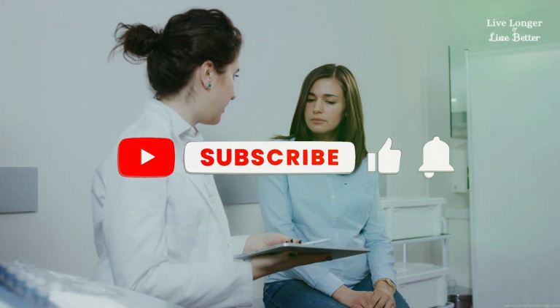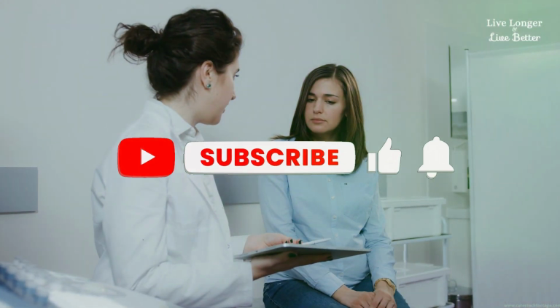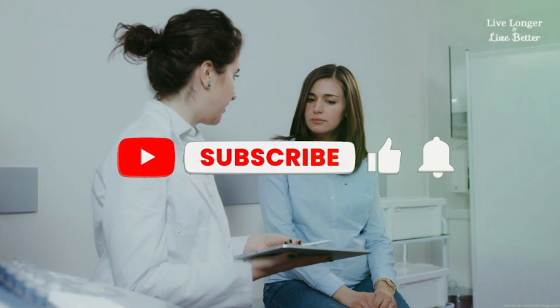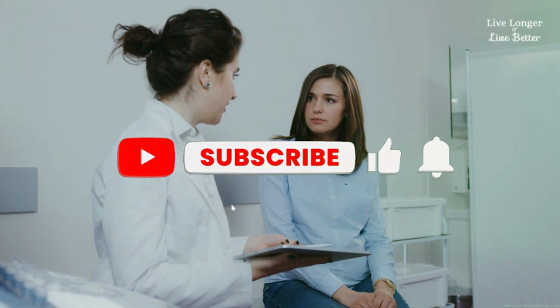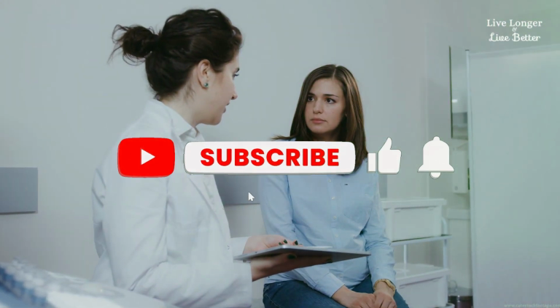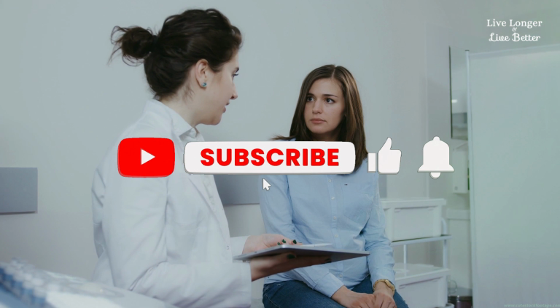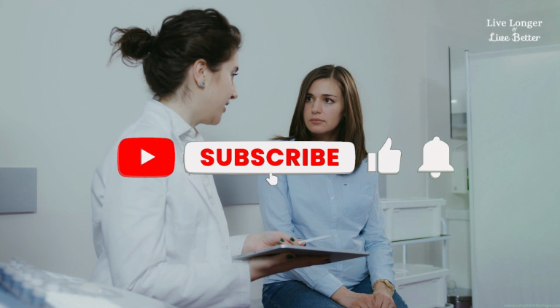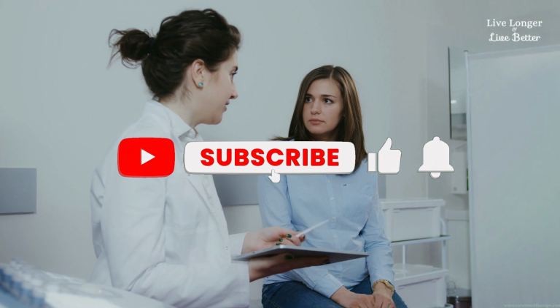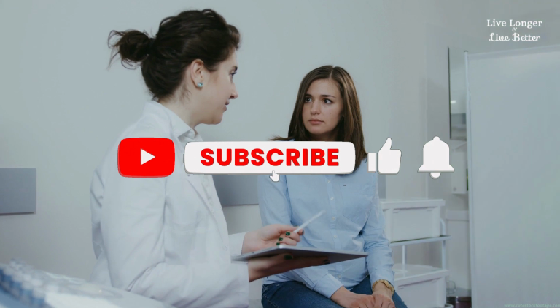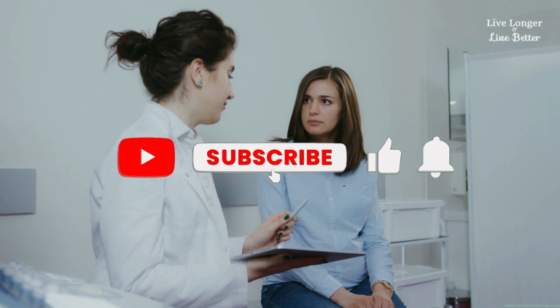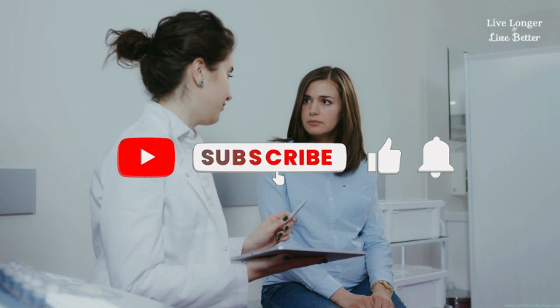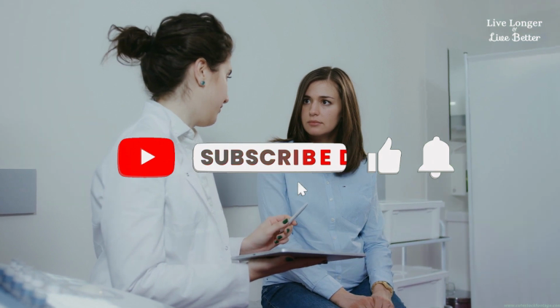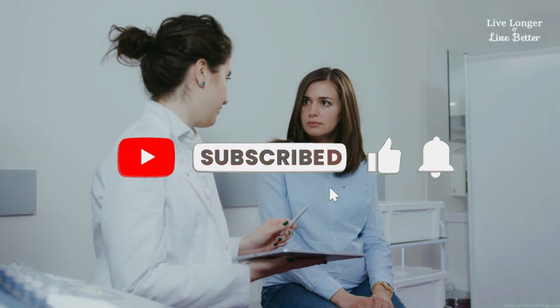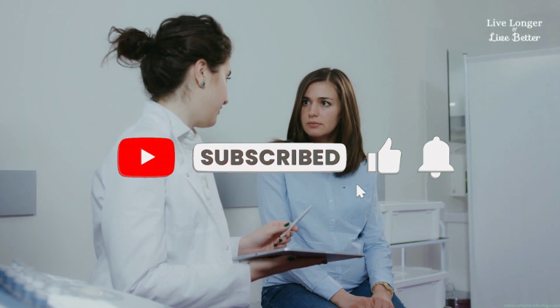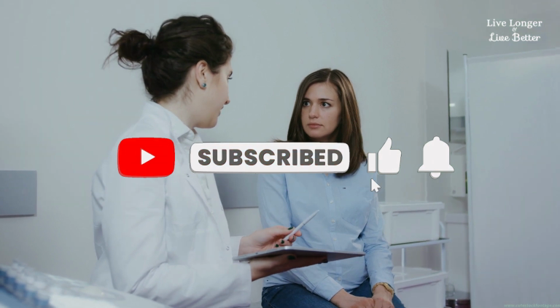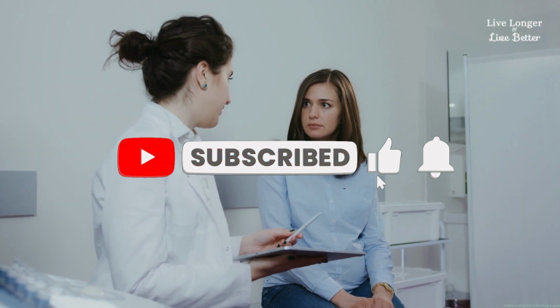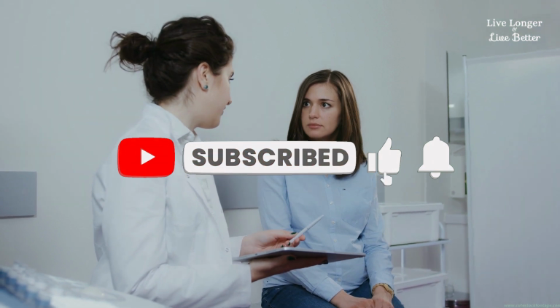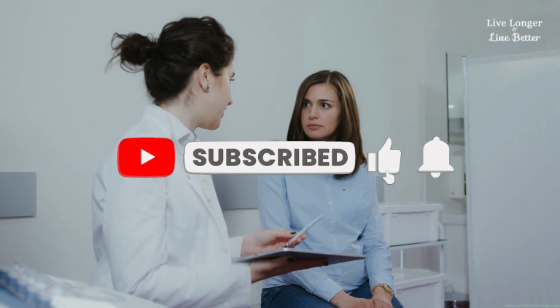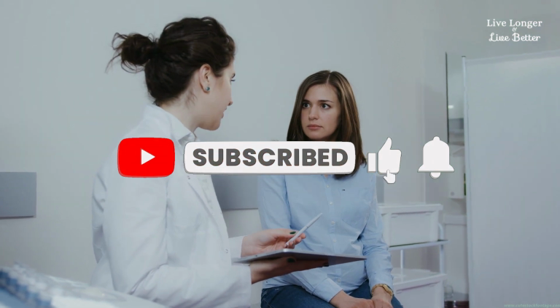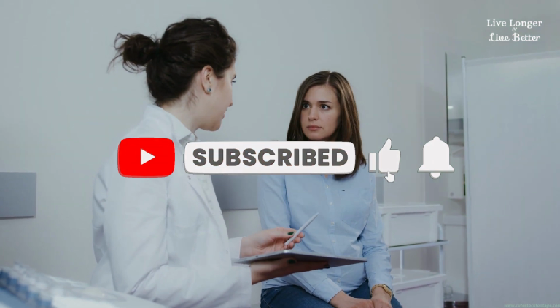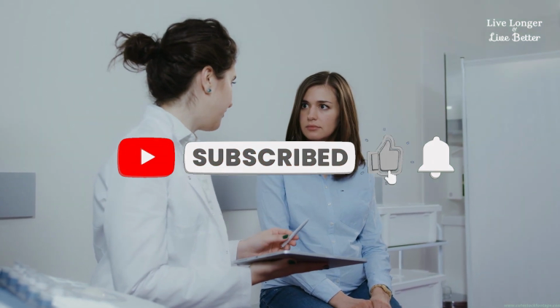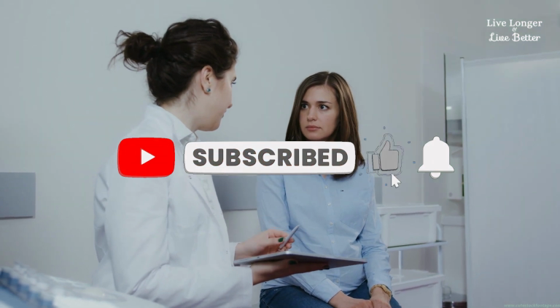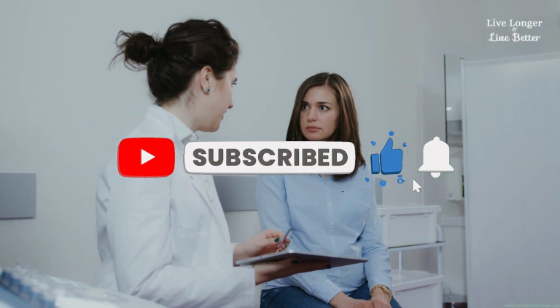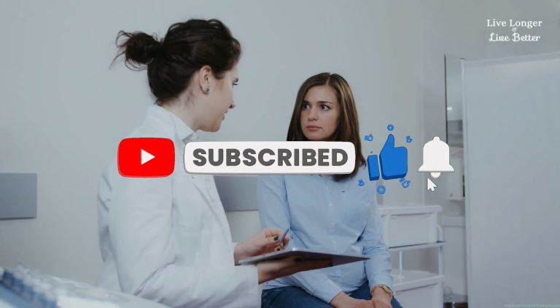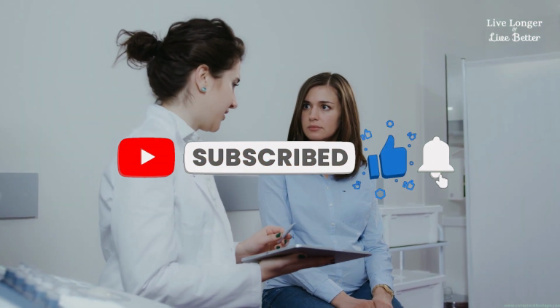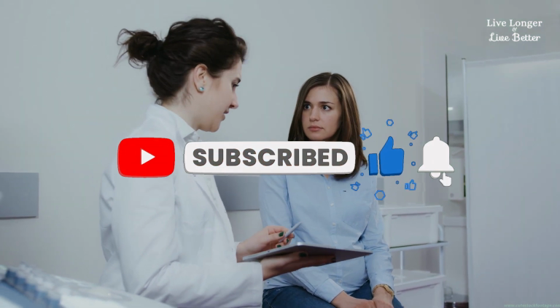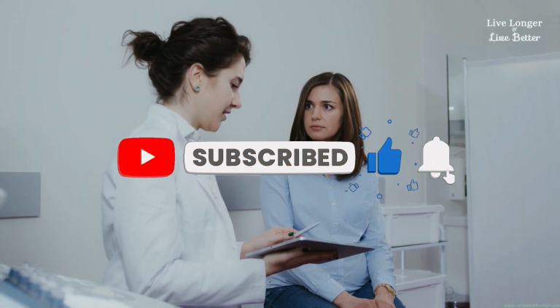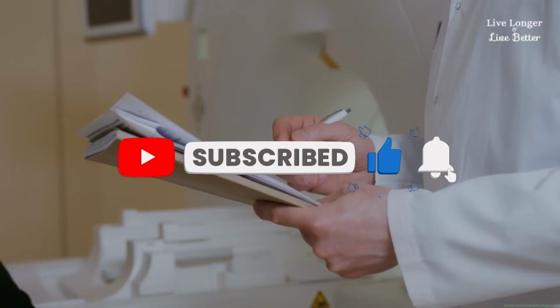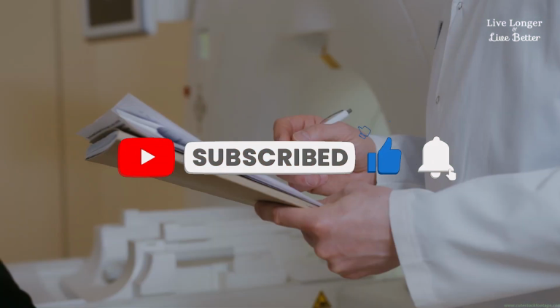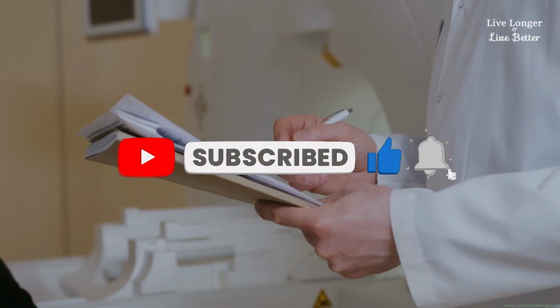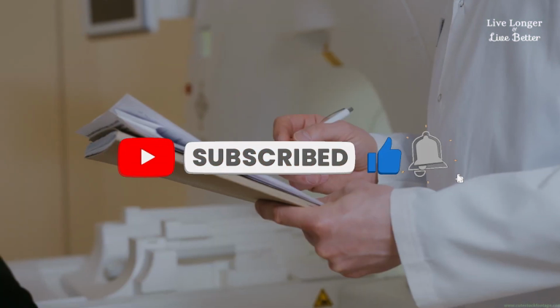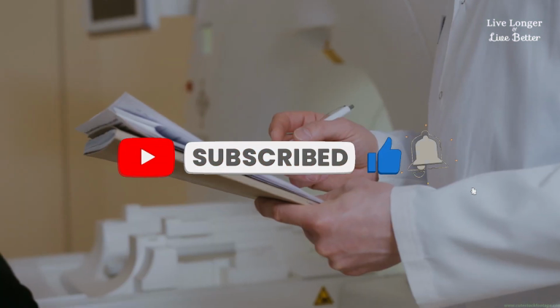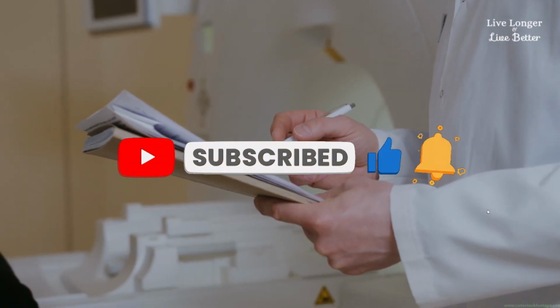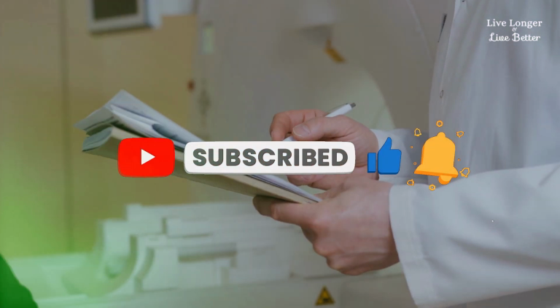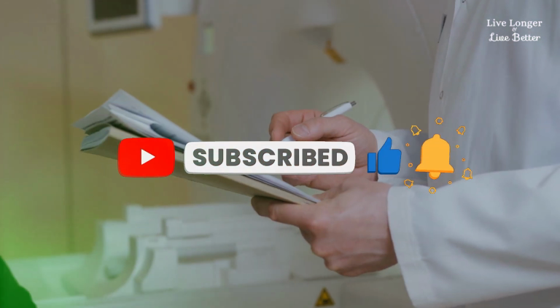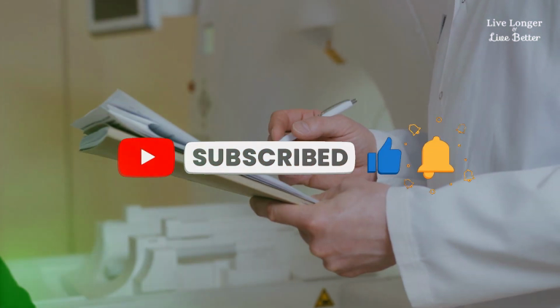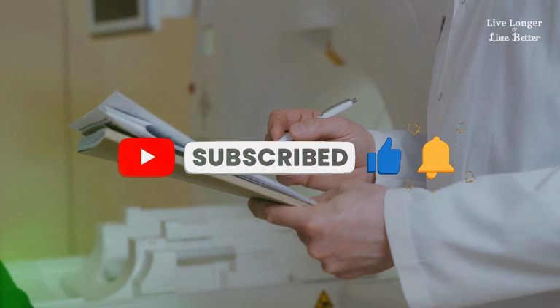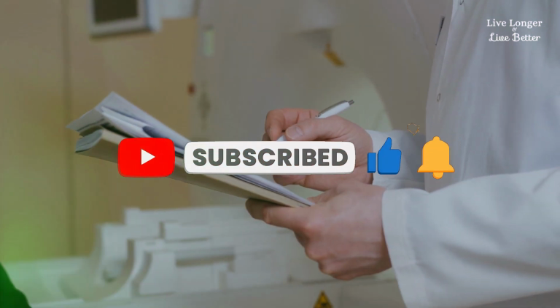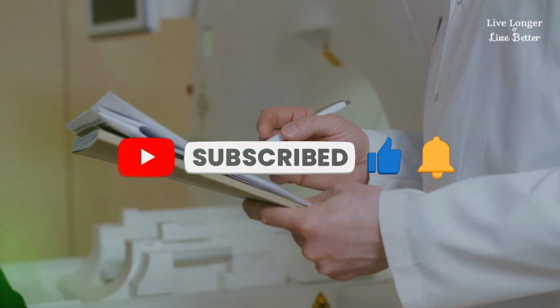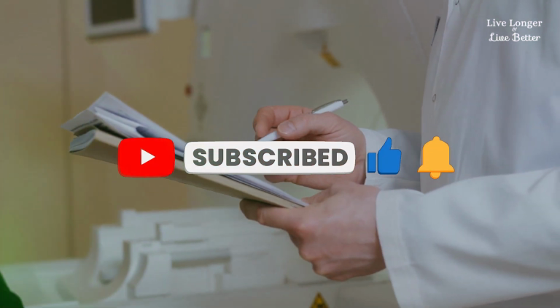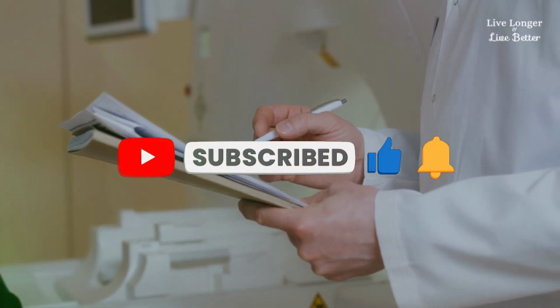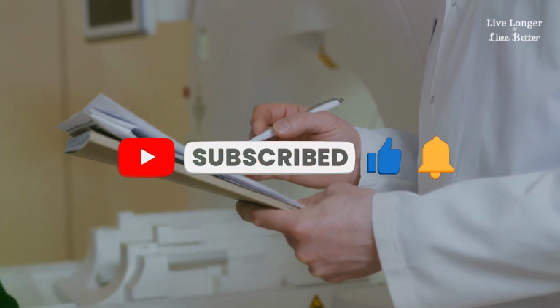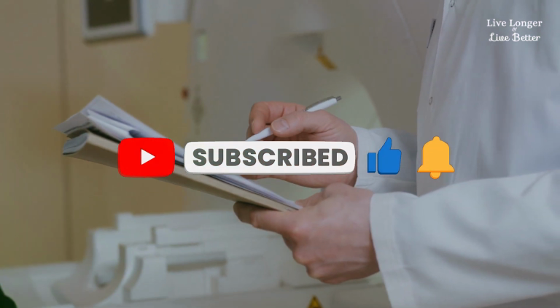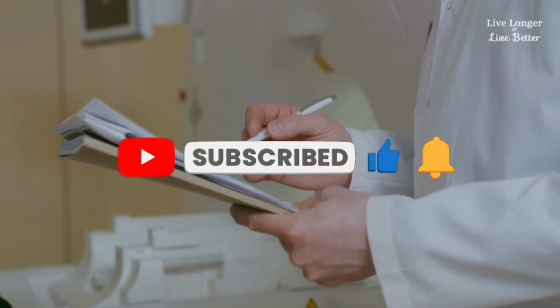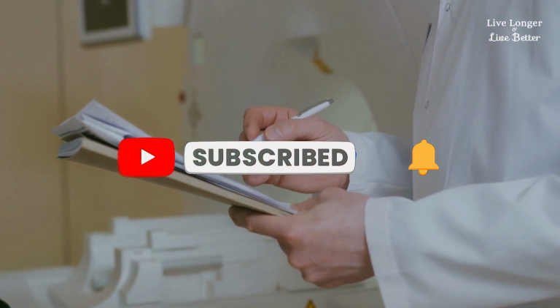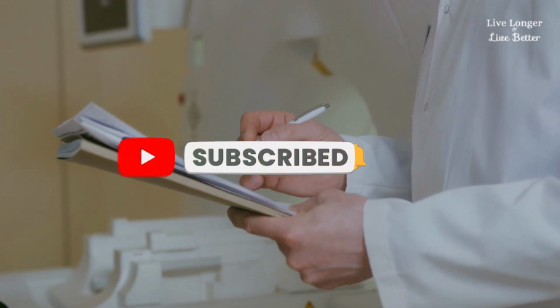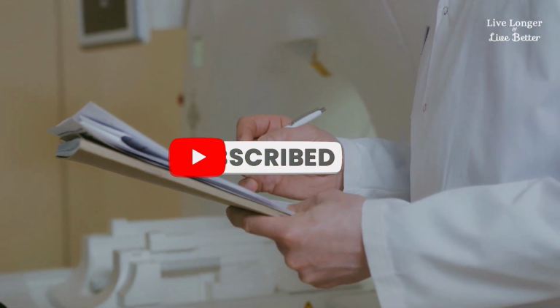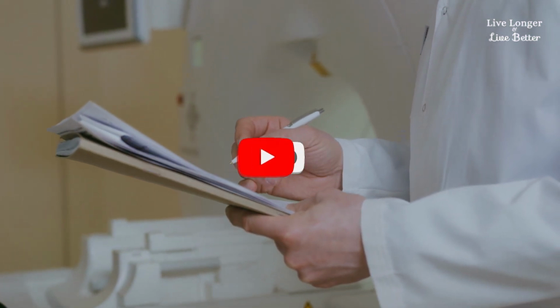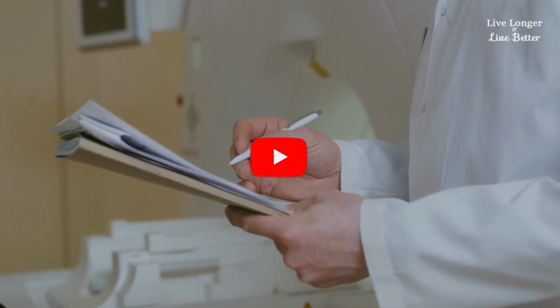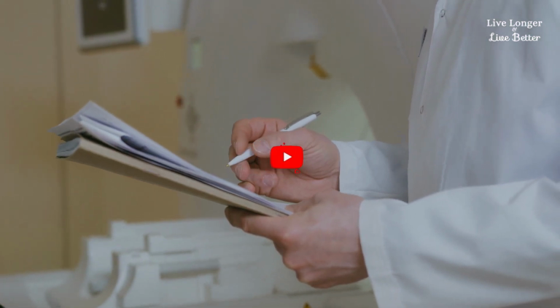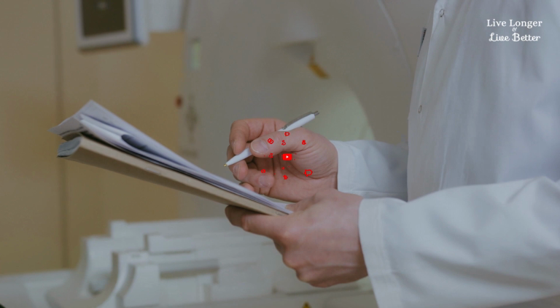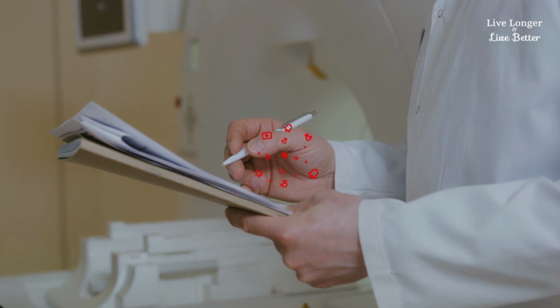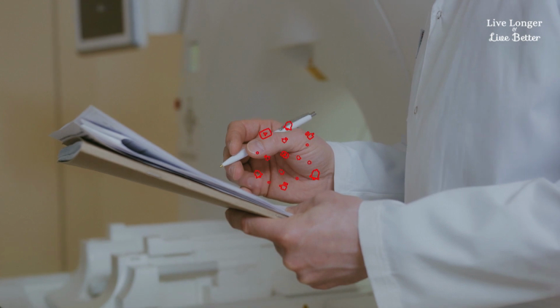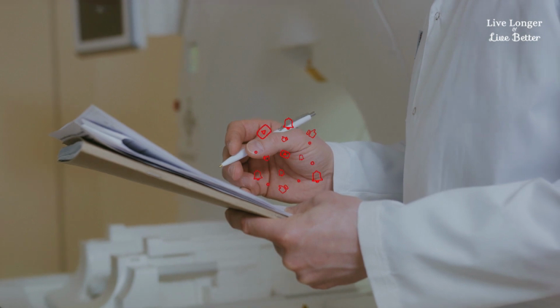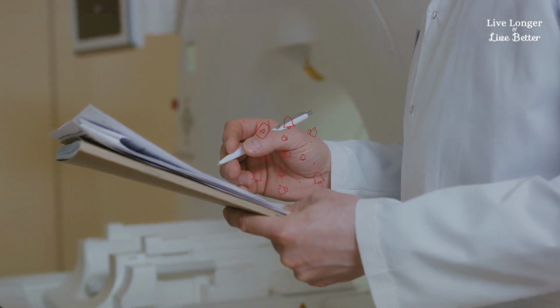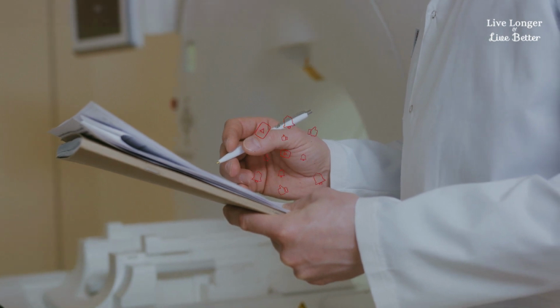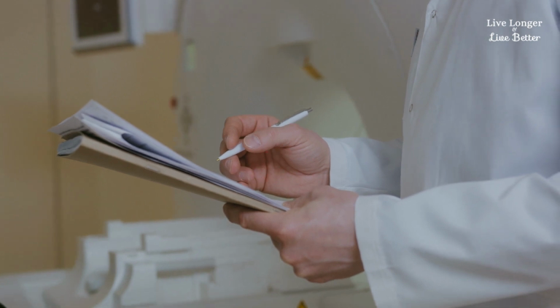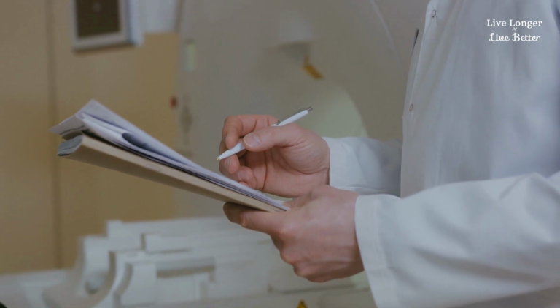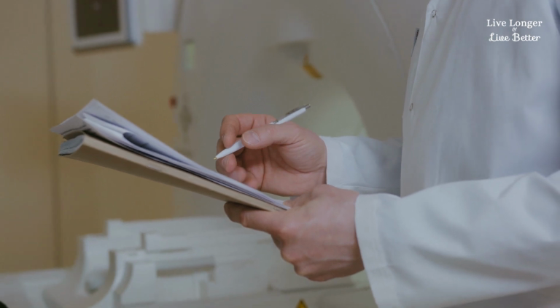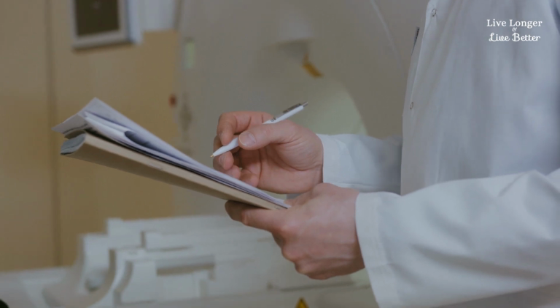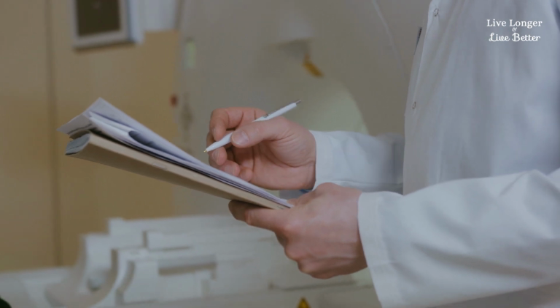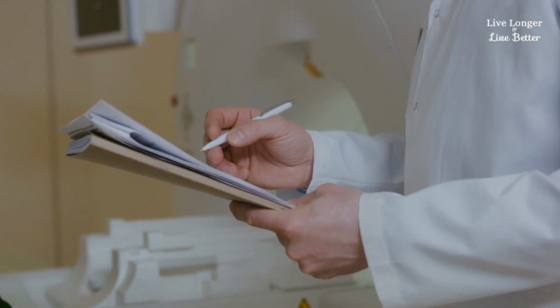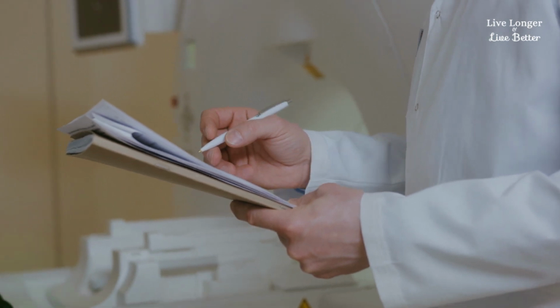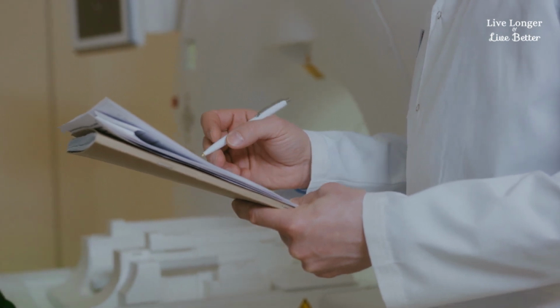But first, check if you are subscribed to the channel. If not, subscribe and activate the bell to stay up to date with the next videos.